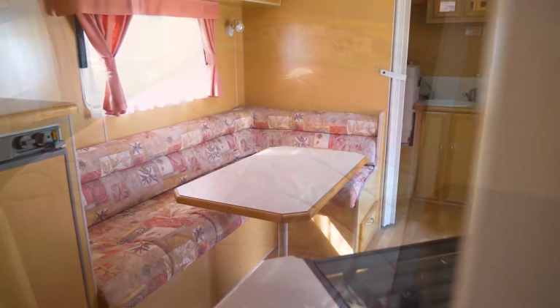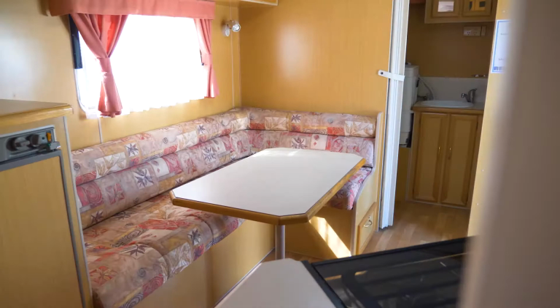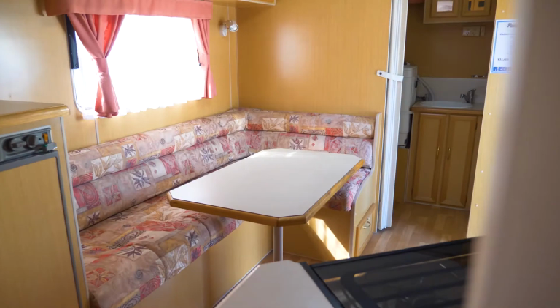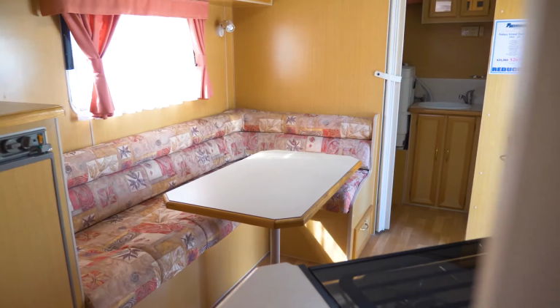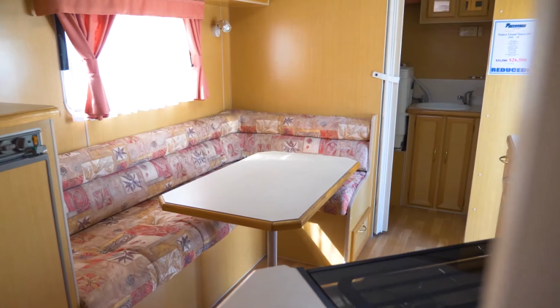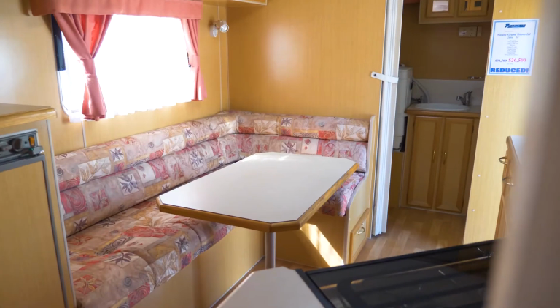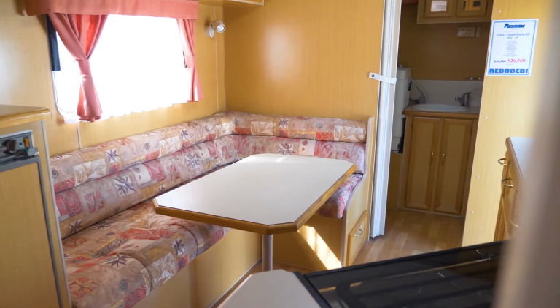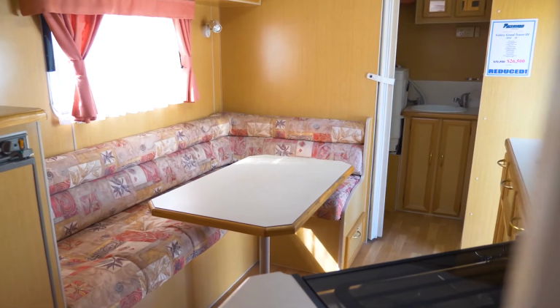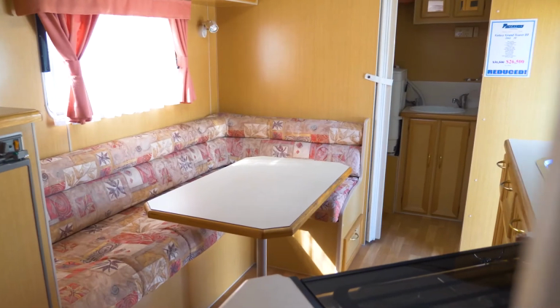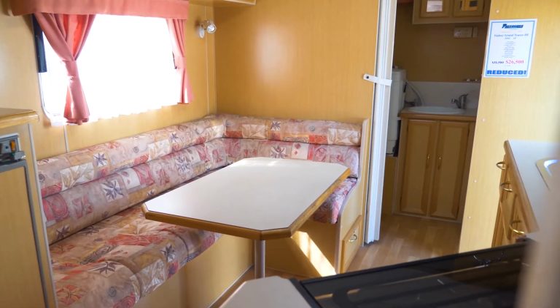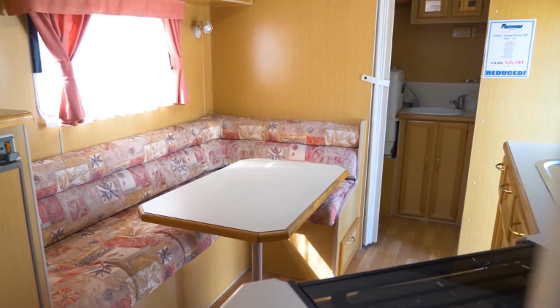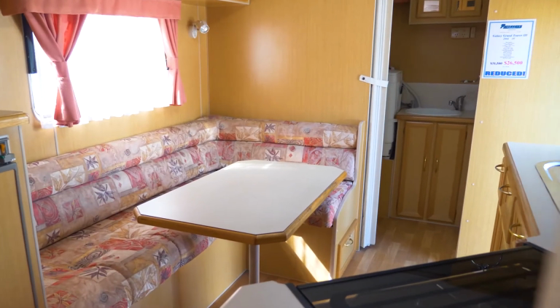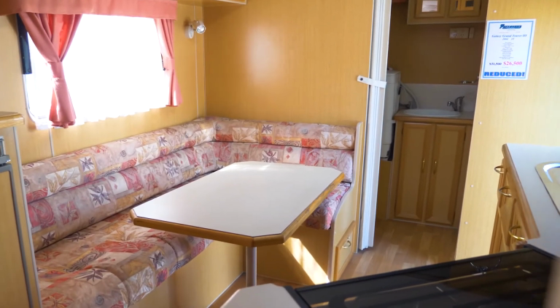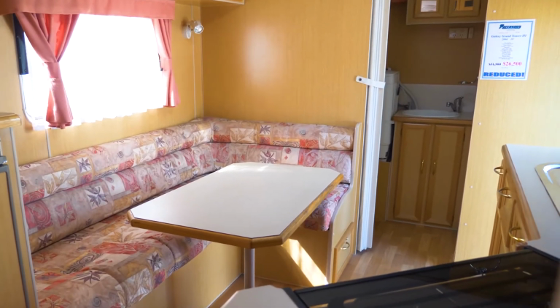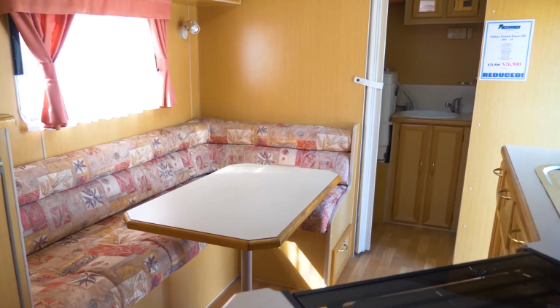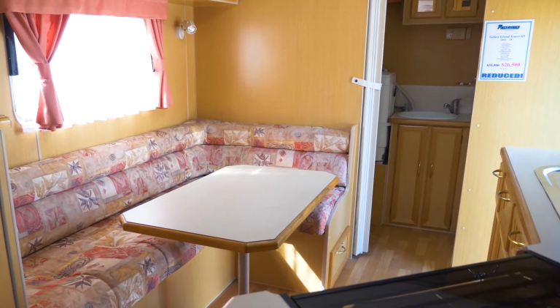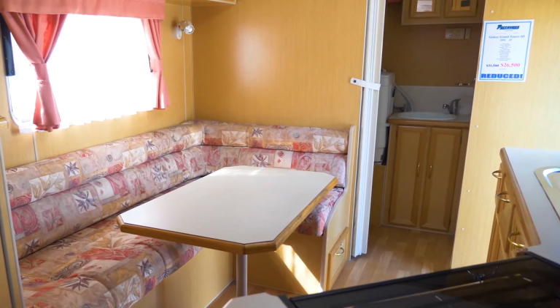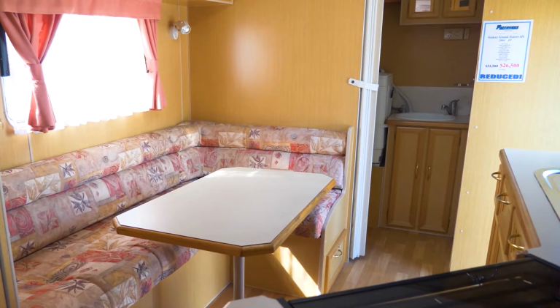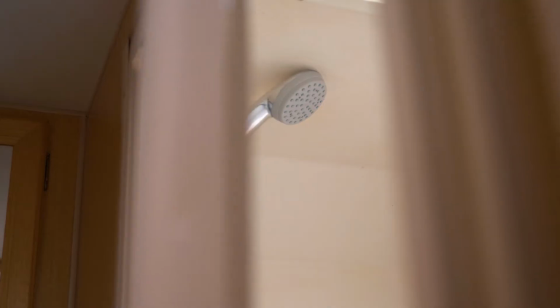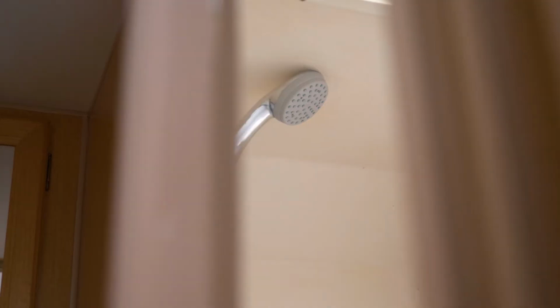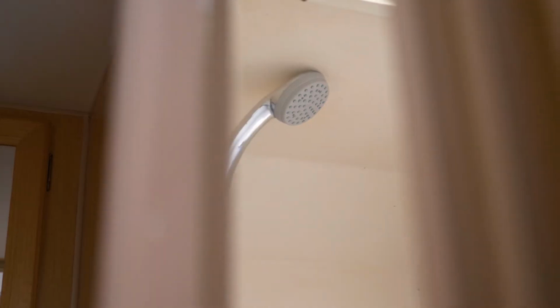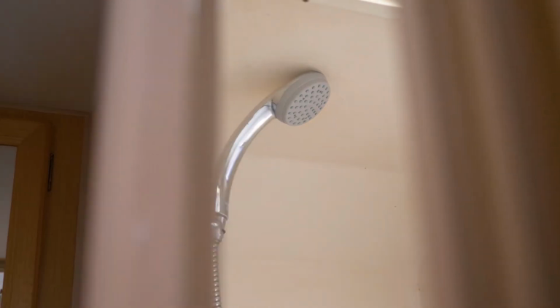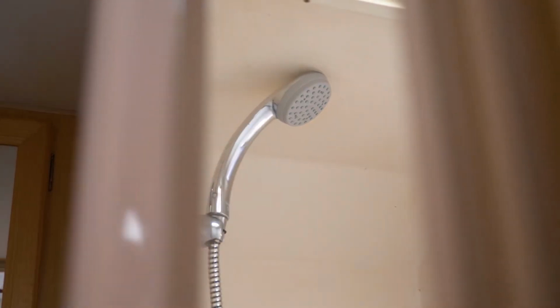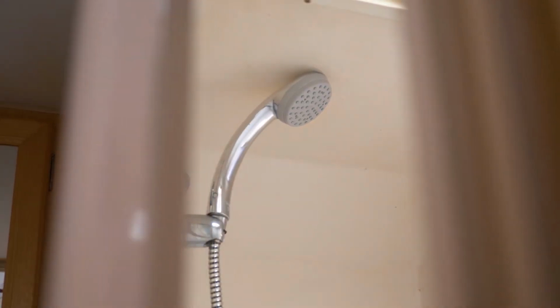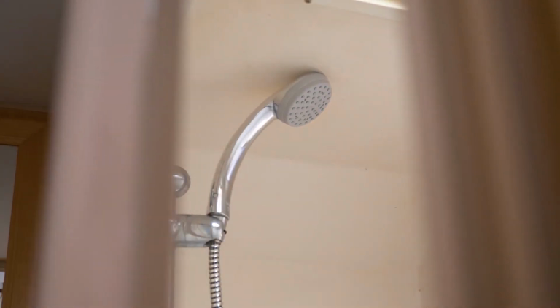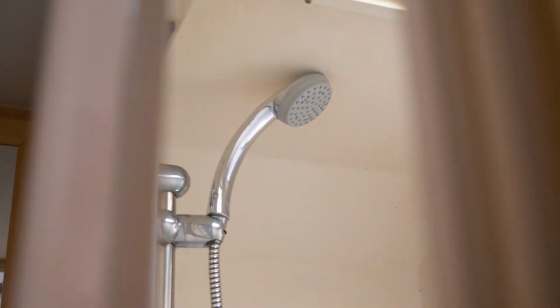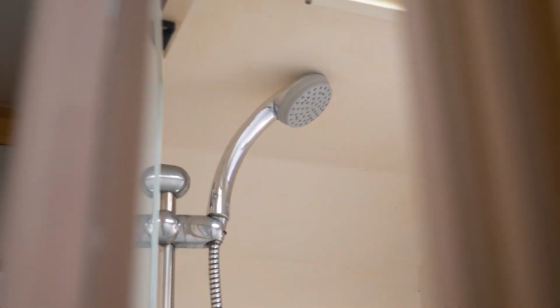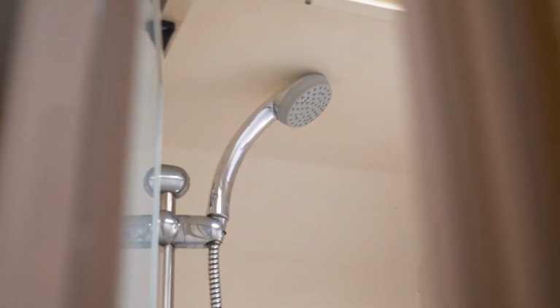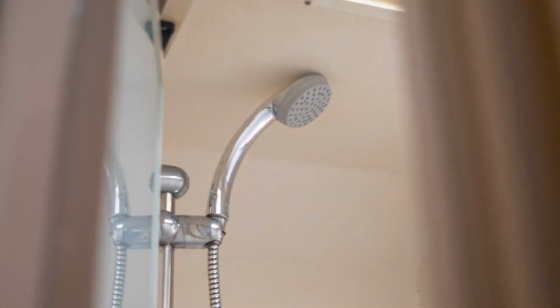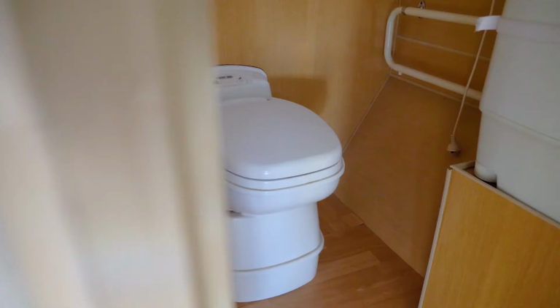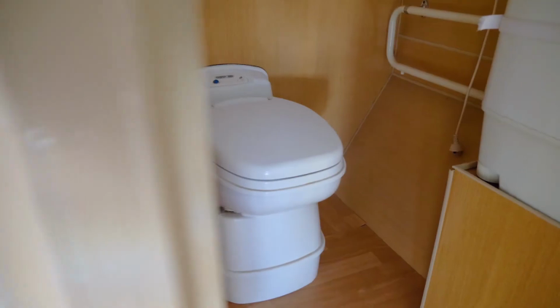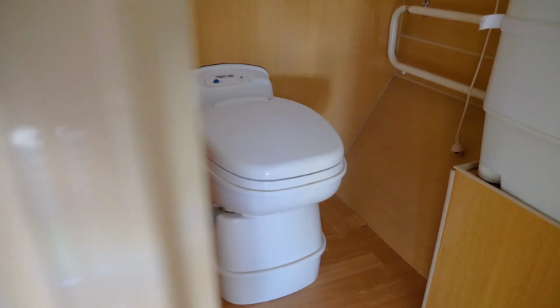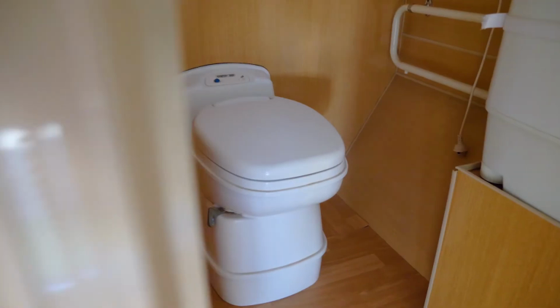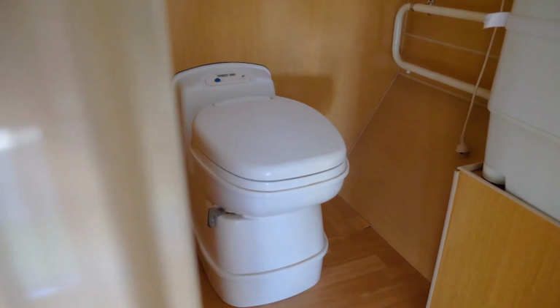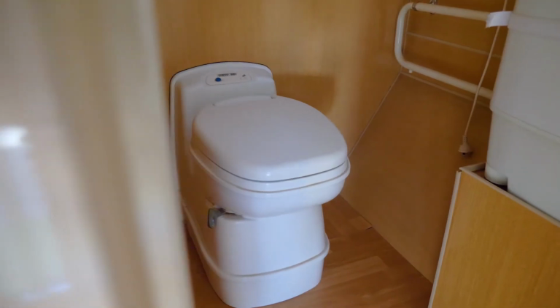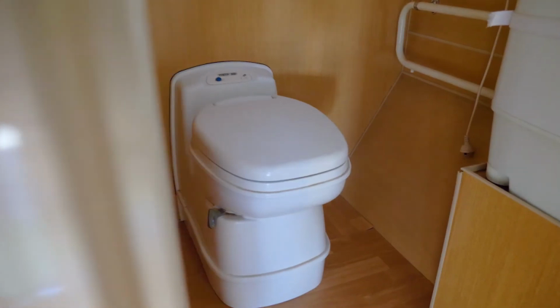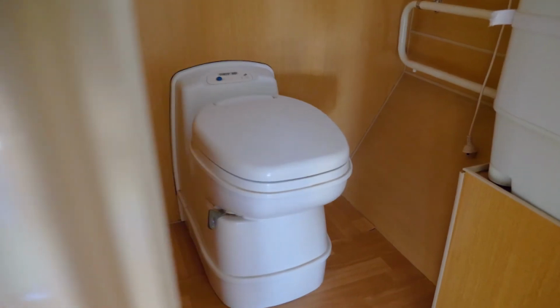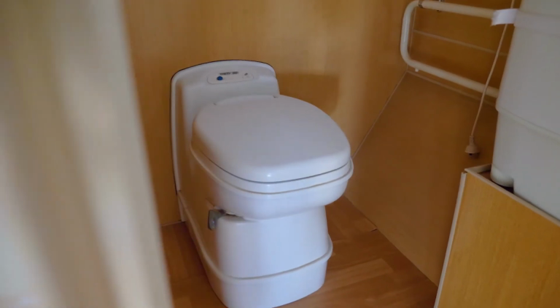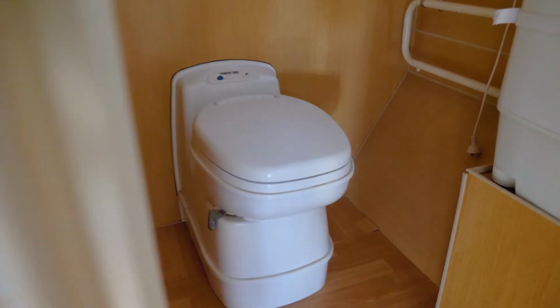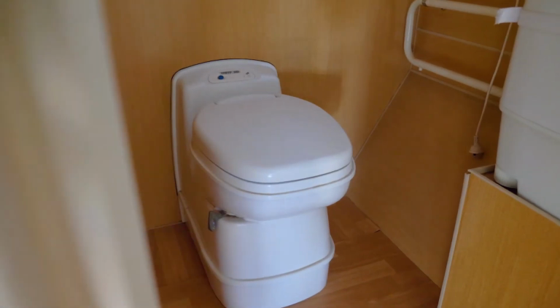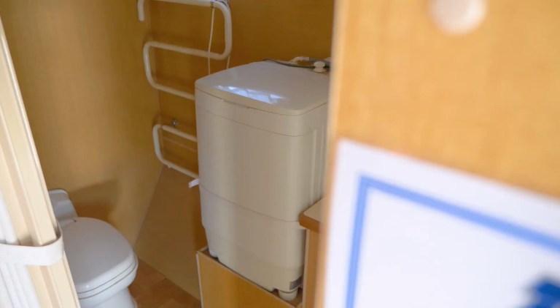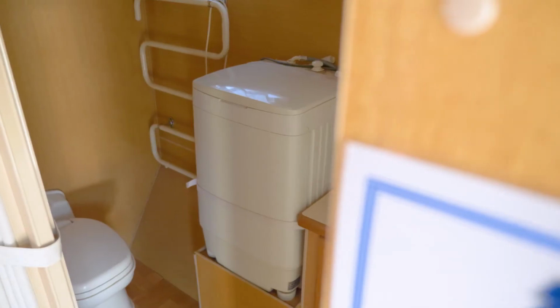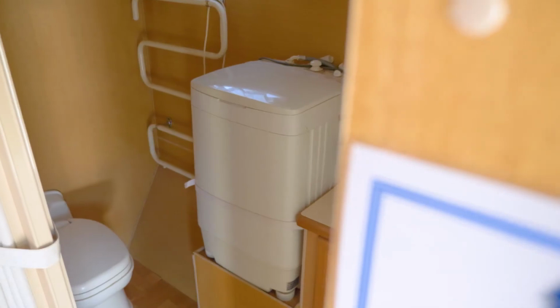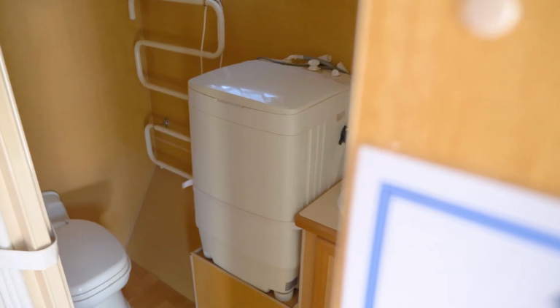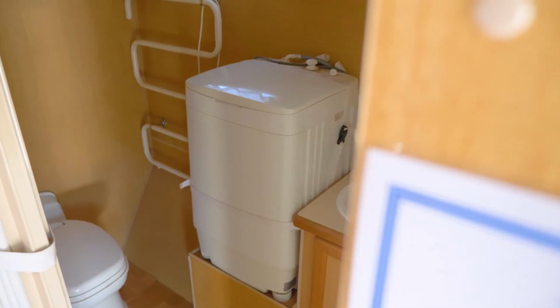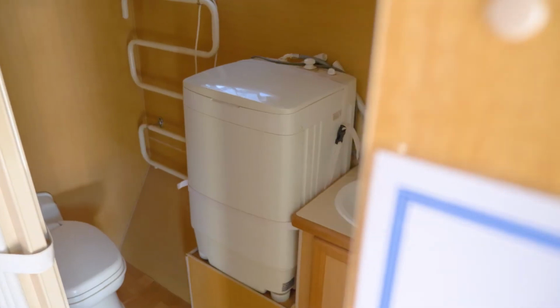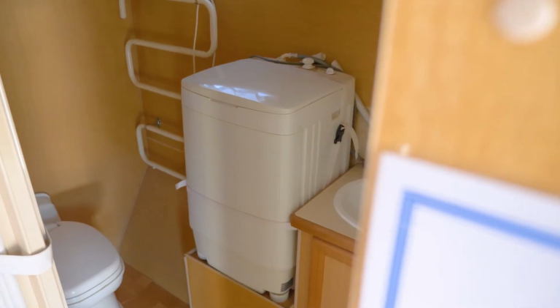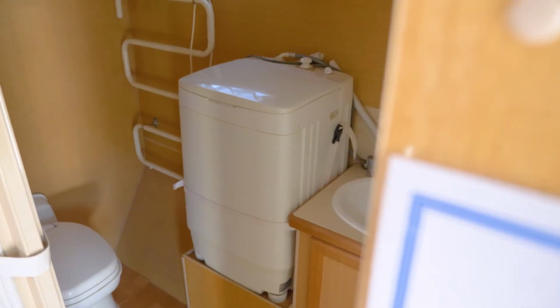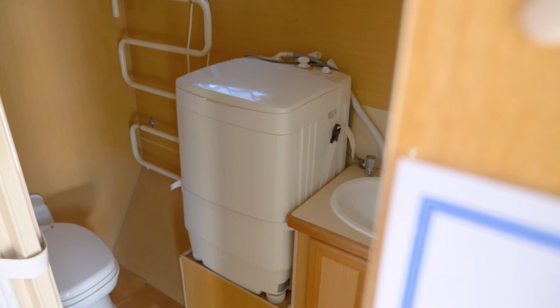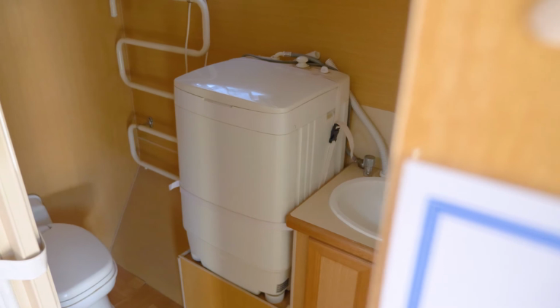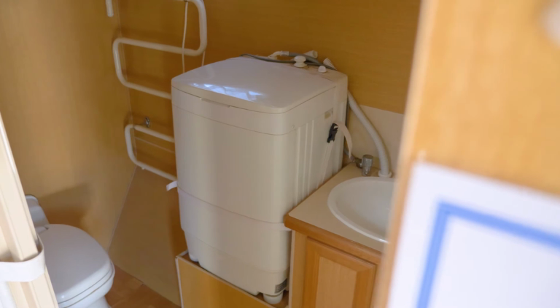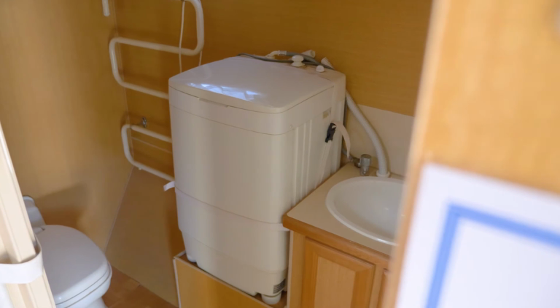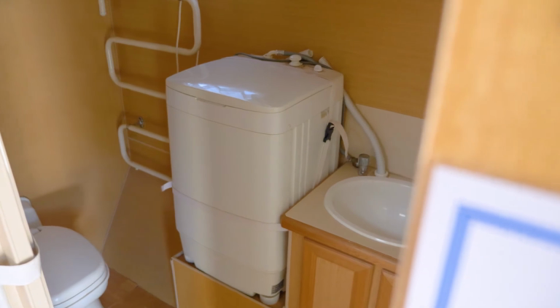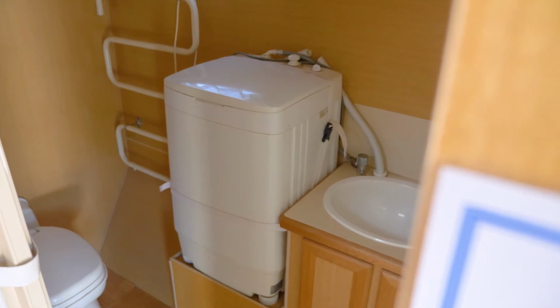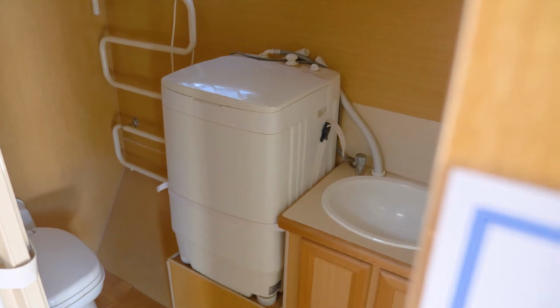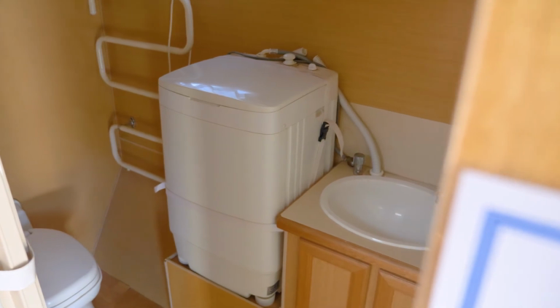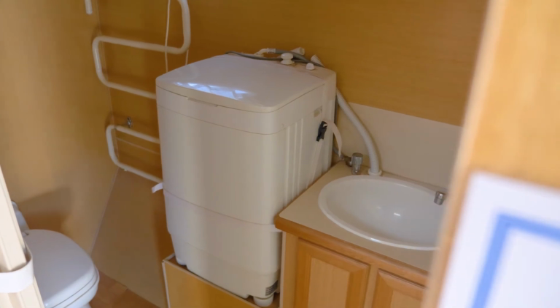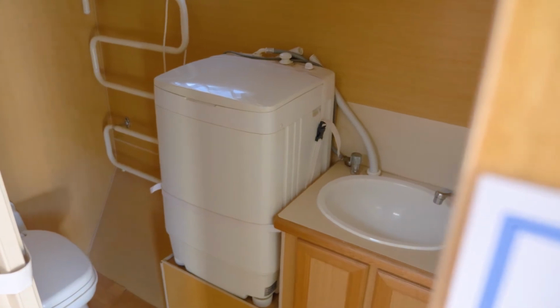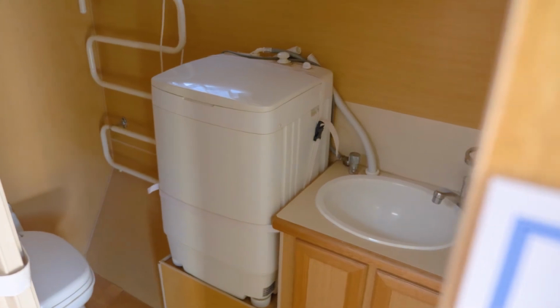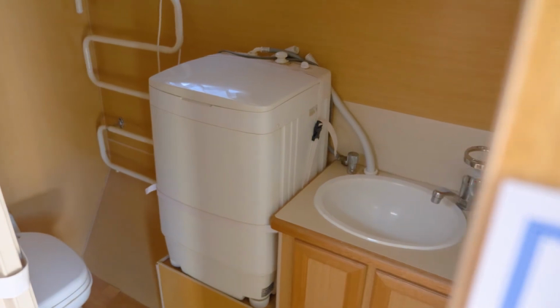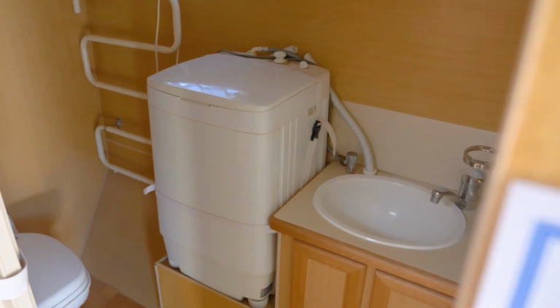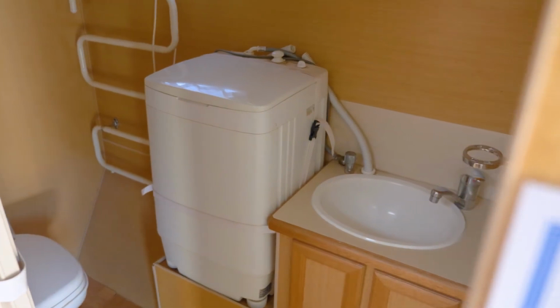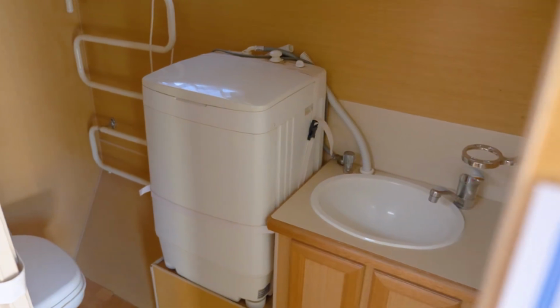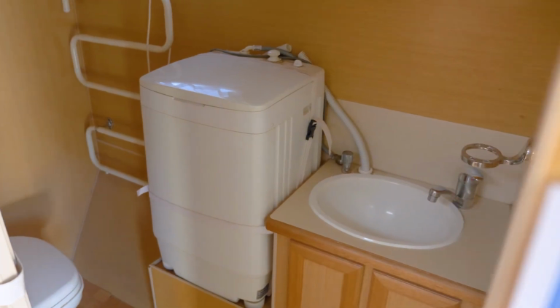And then there's an en suite. So you've got full shower, full toilet, vanity, and of course, a washing machine.